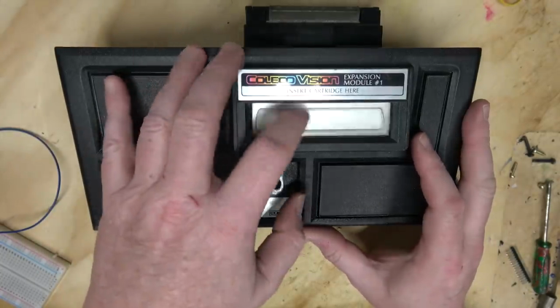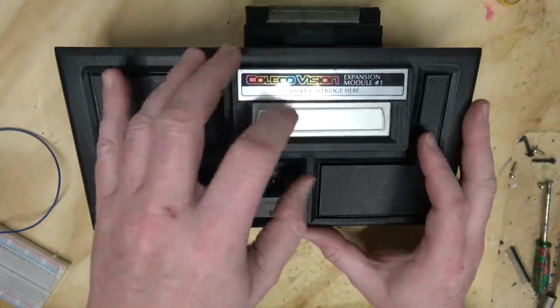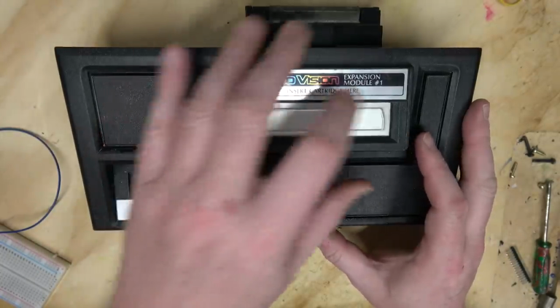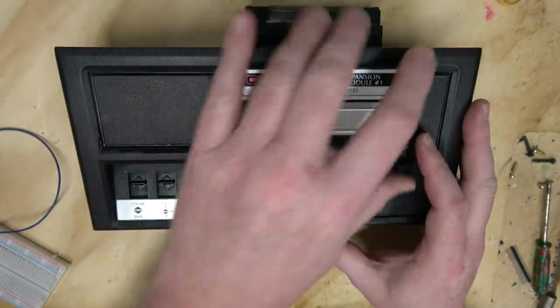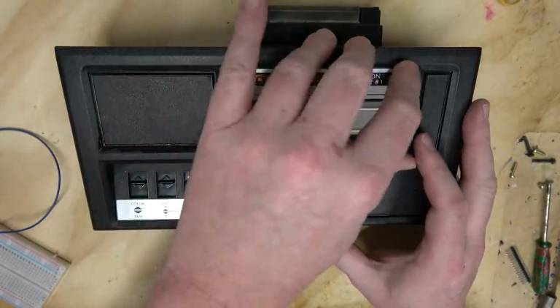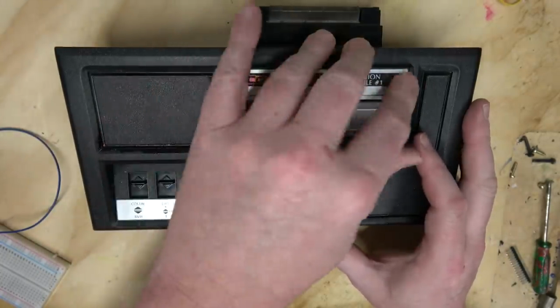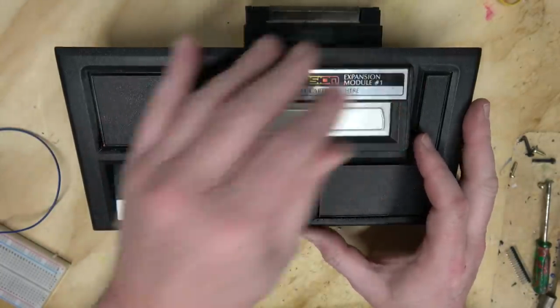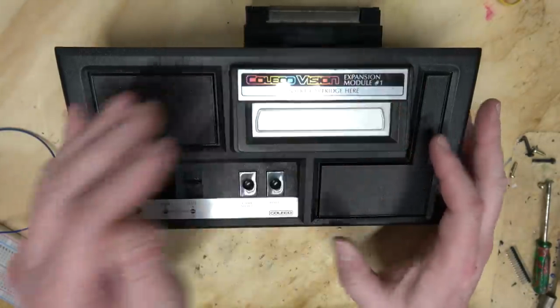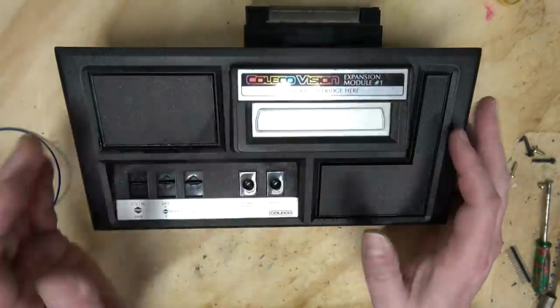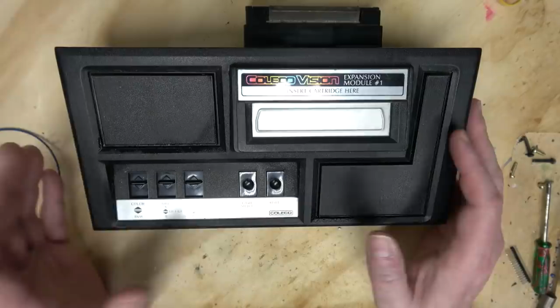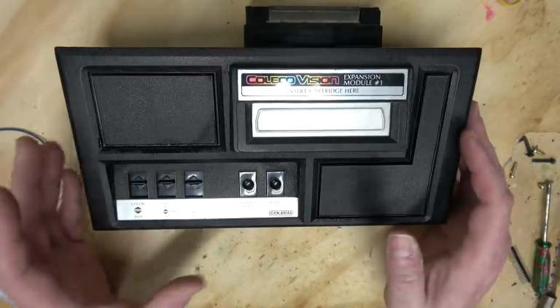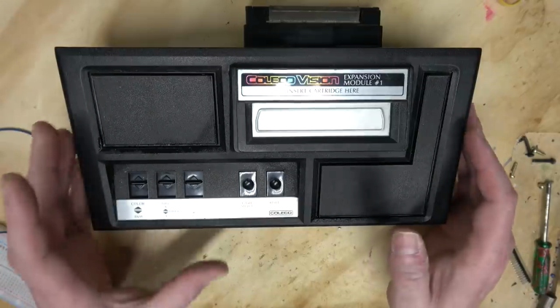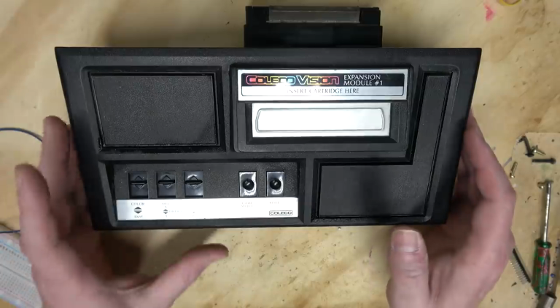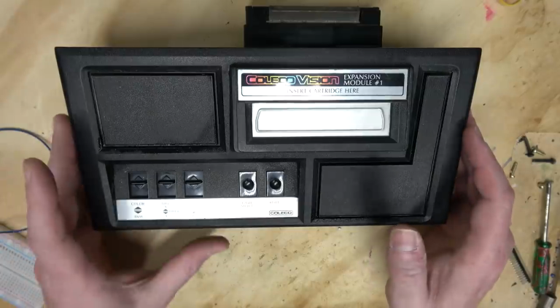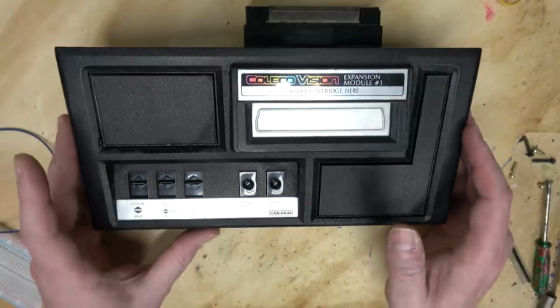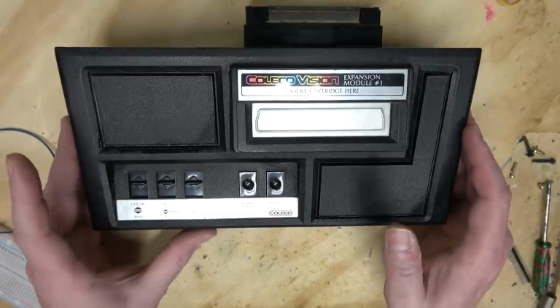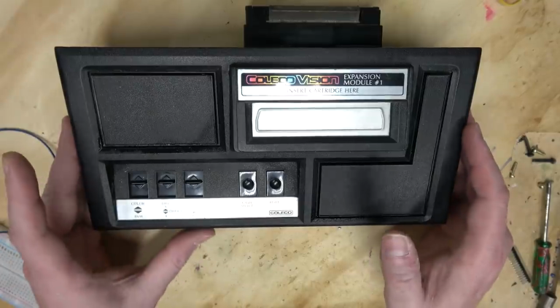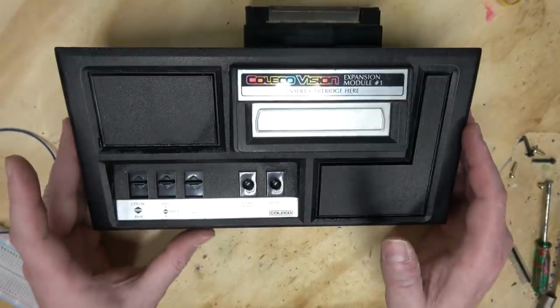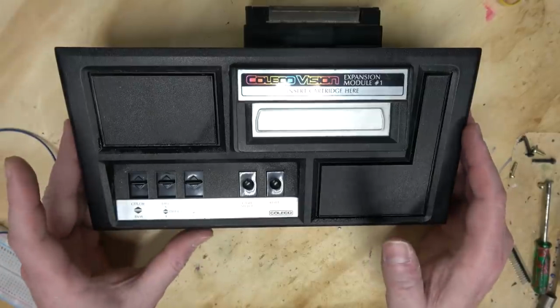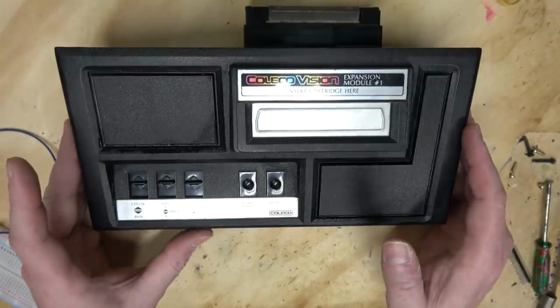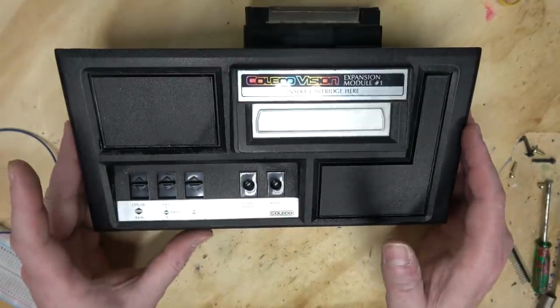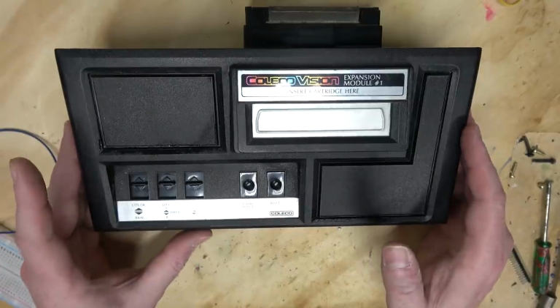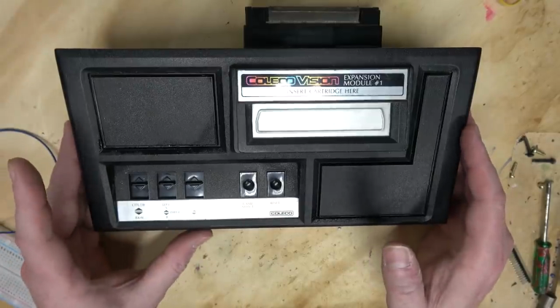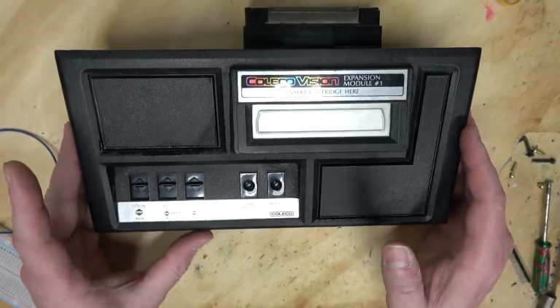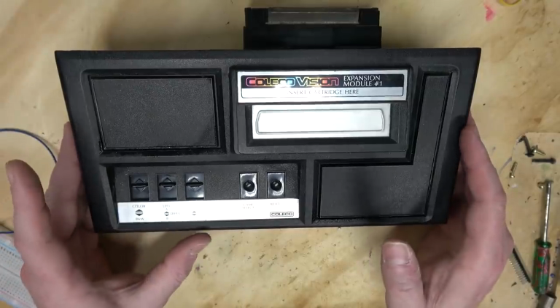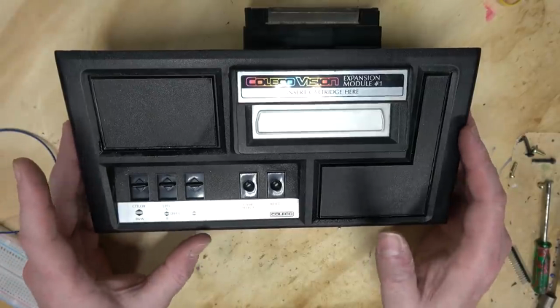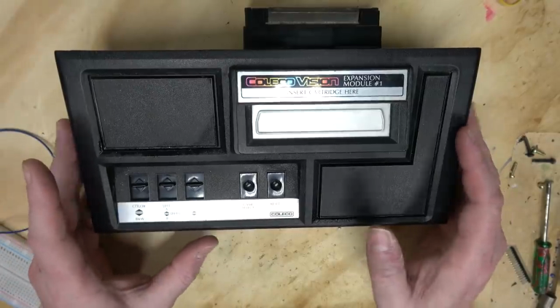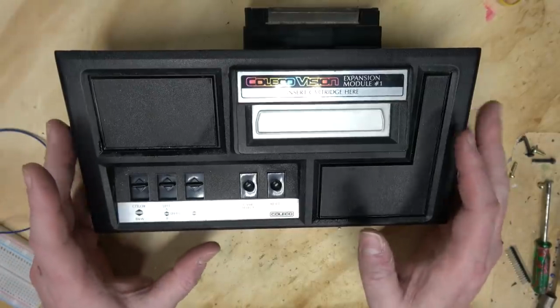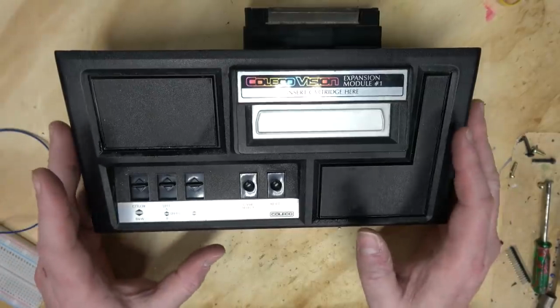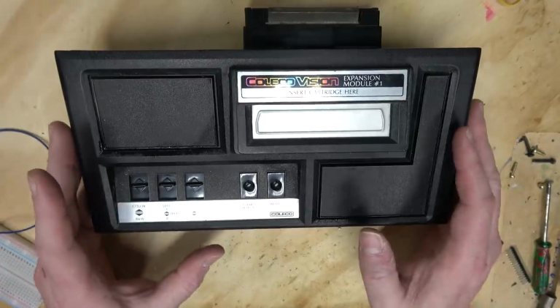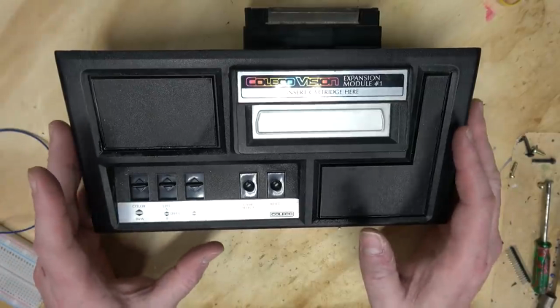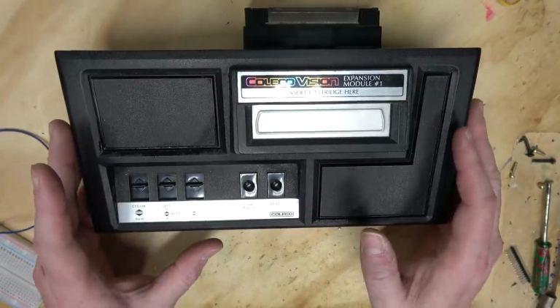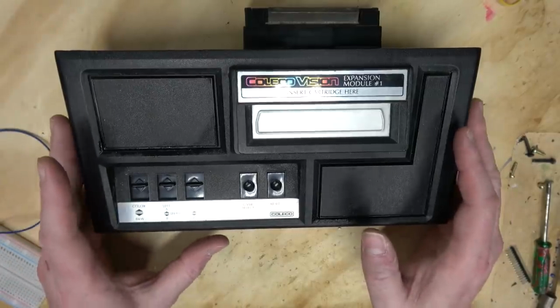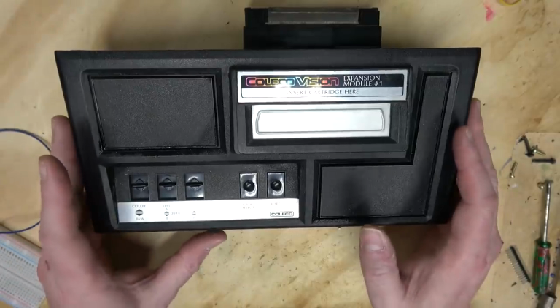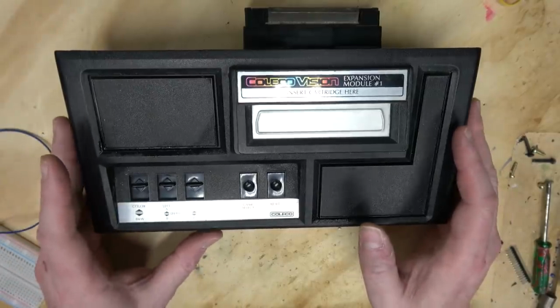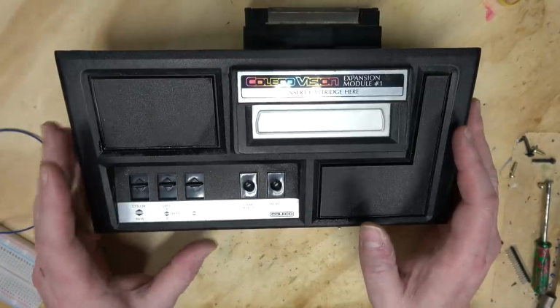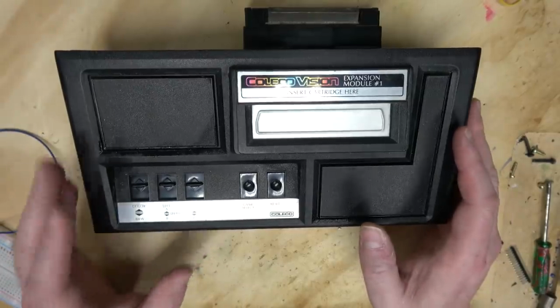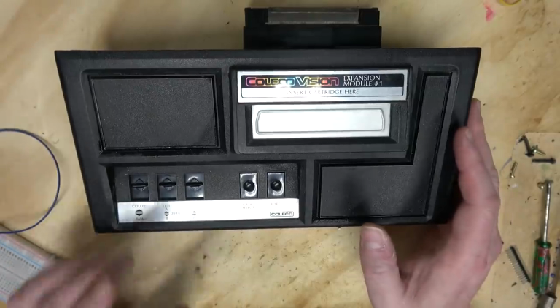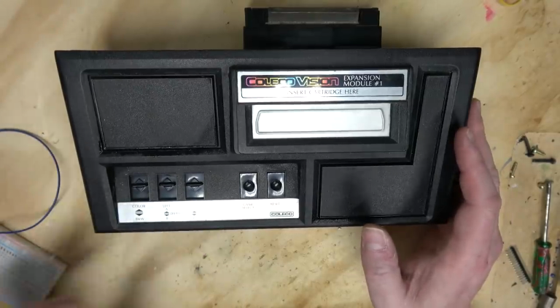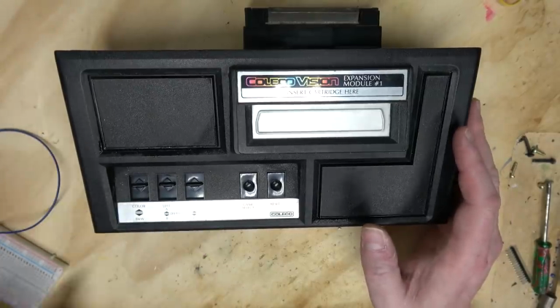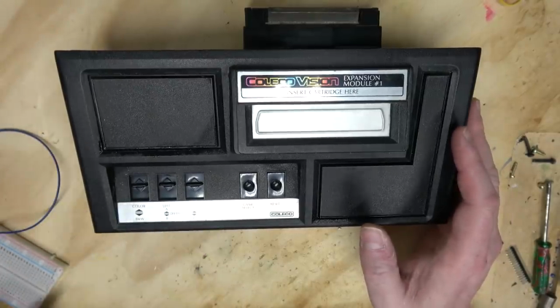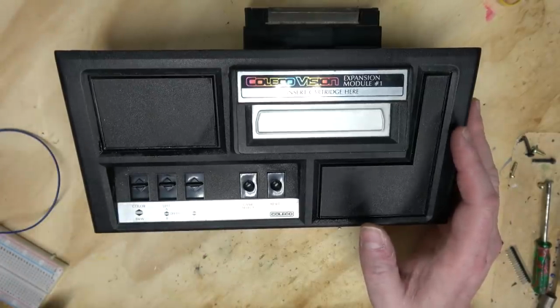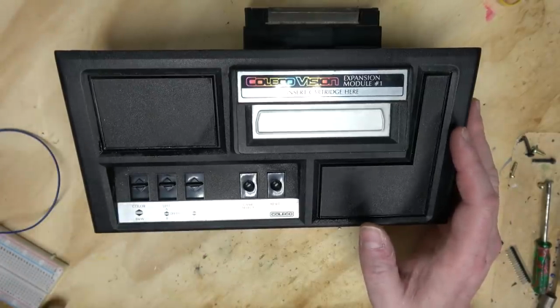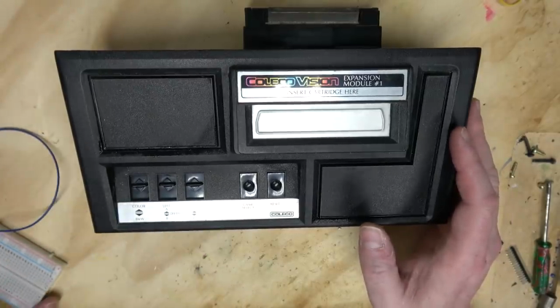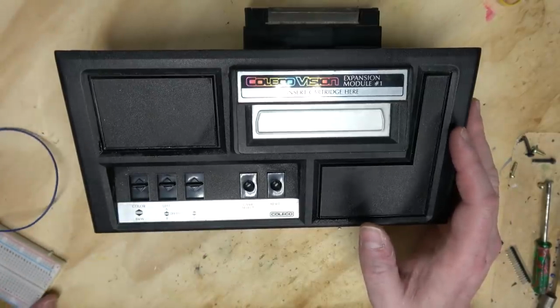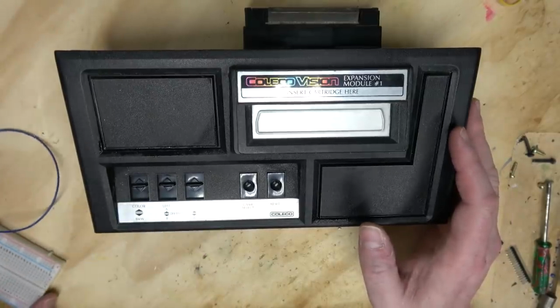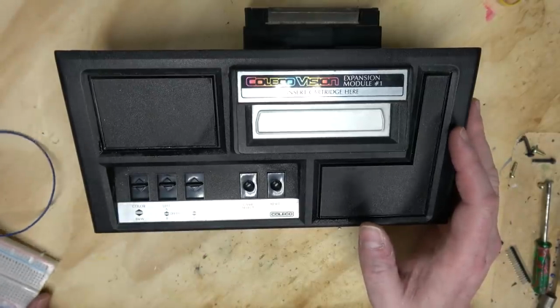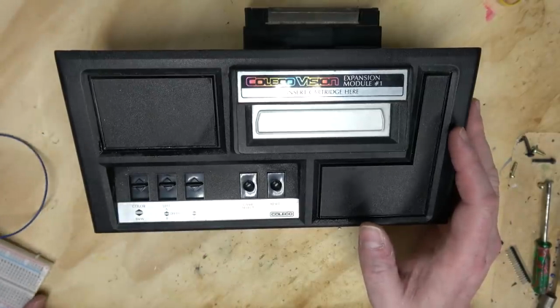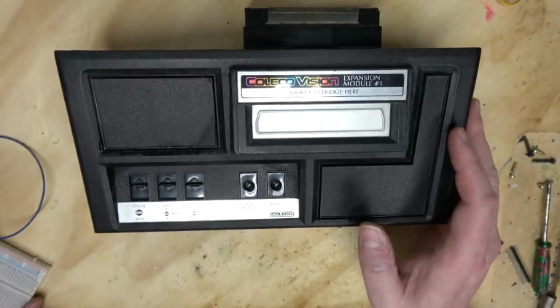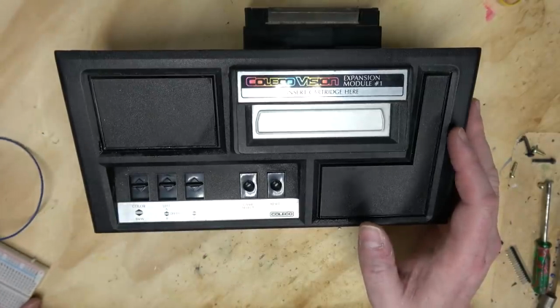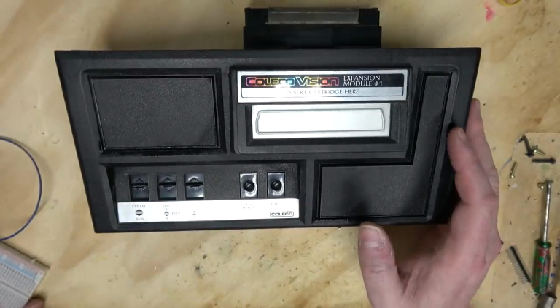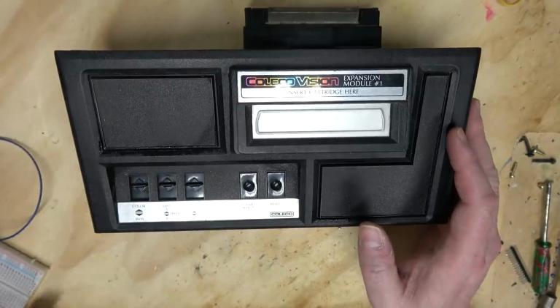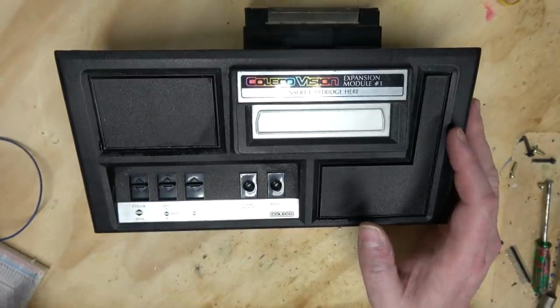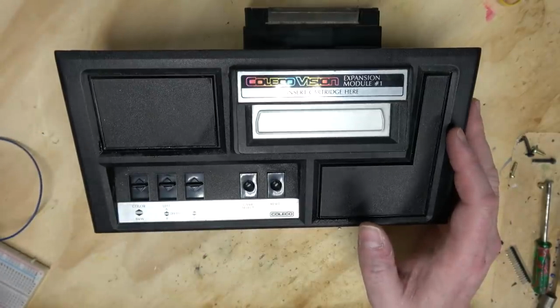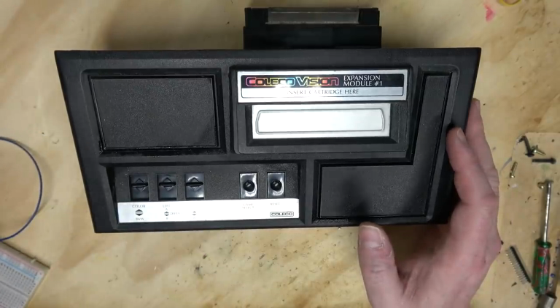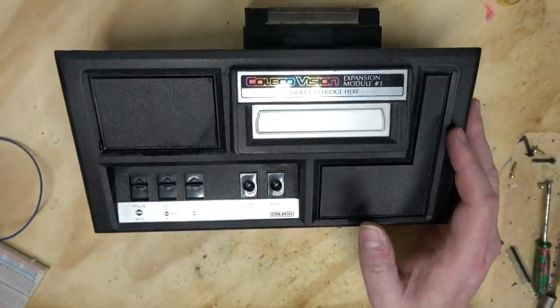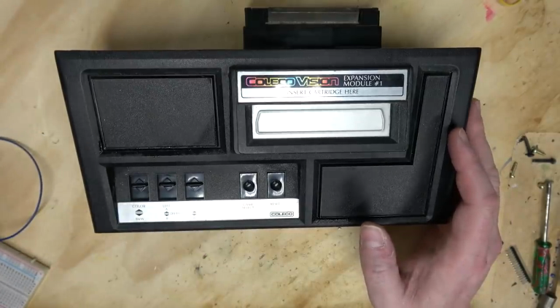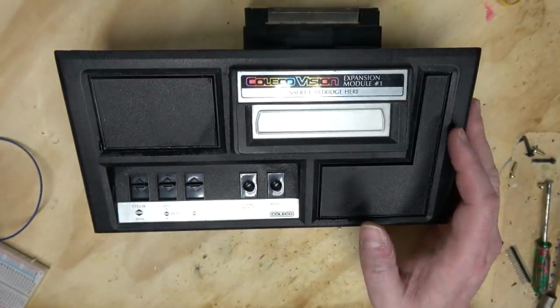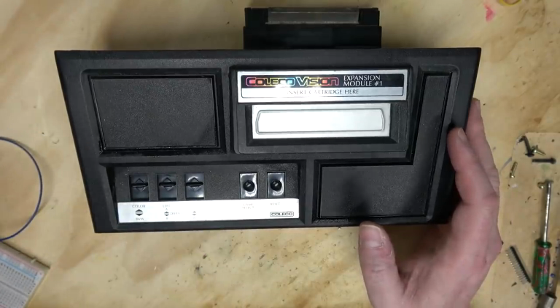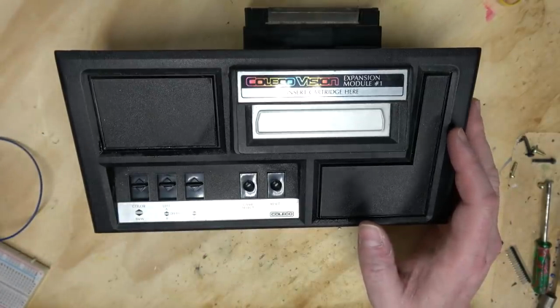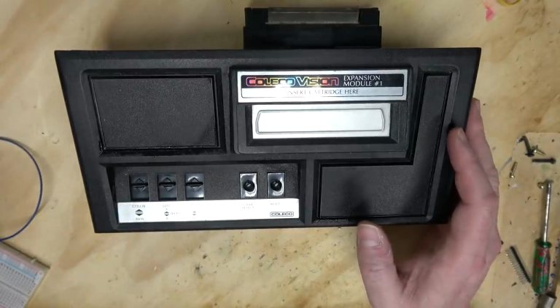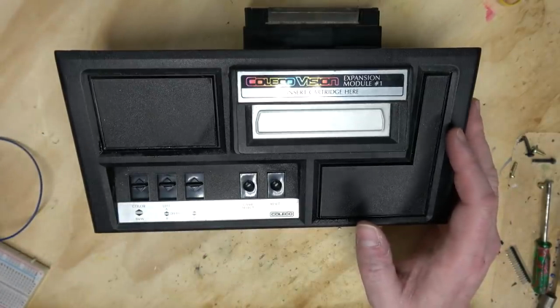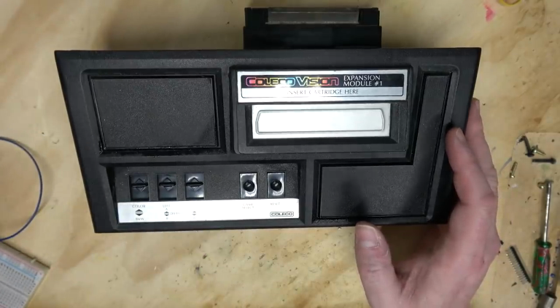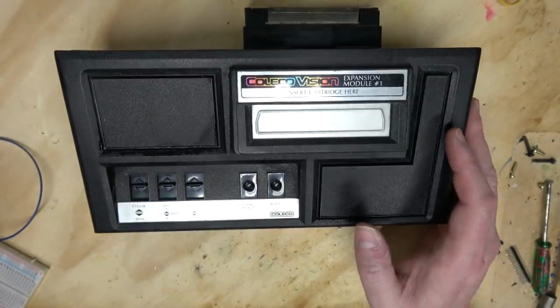Anyway, that was just a quick video looking inside of this weird expansion module. I hope you continue to have a happy holiday week!